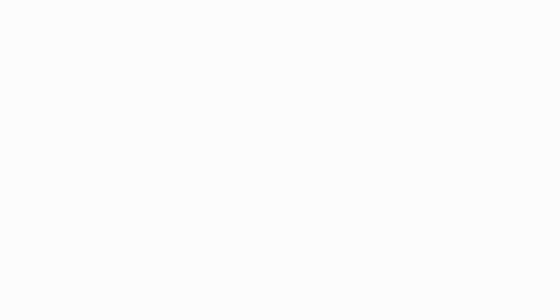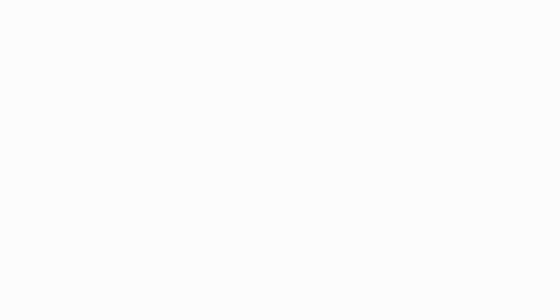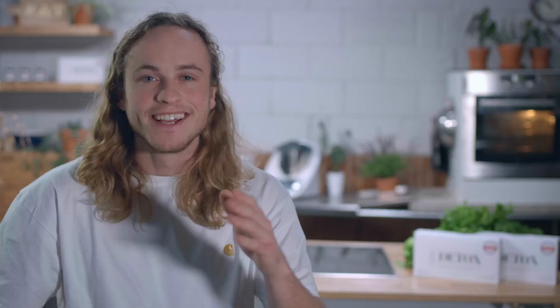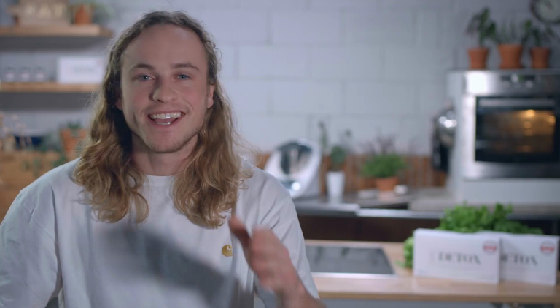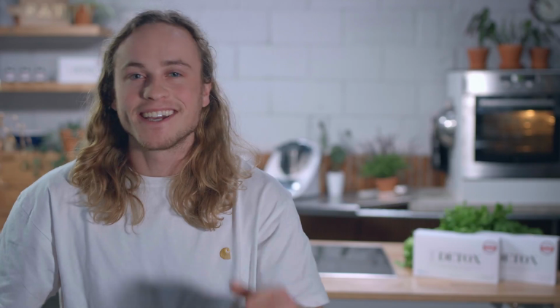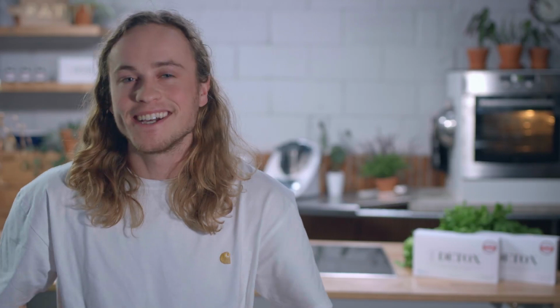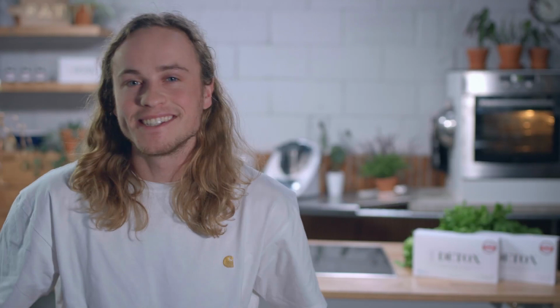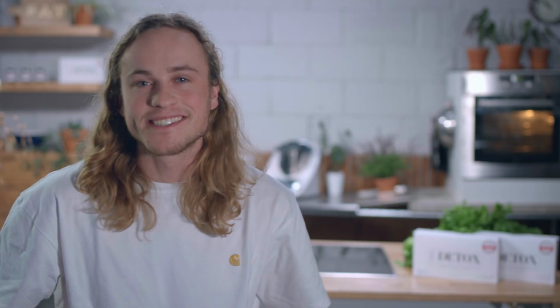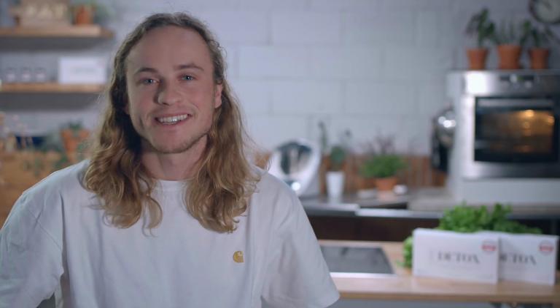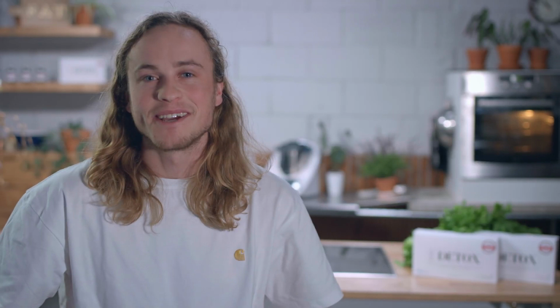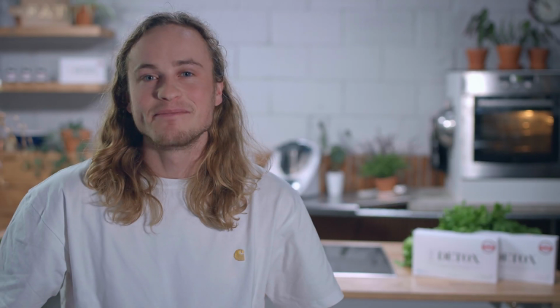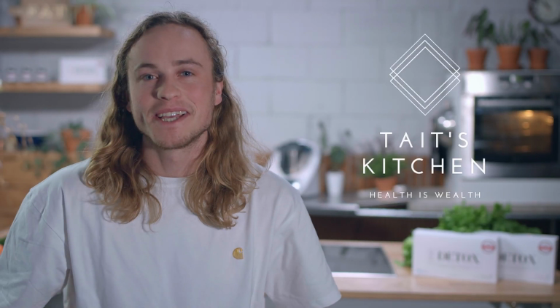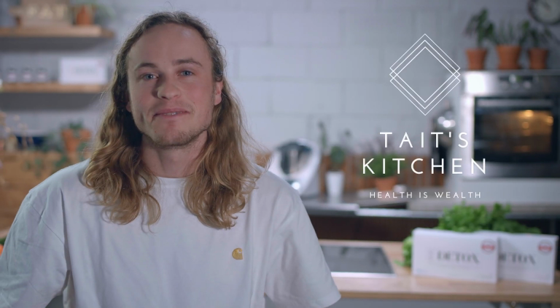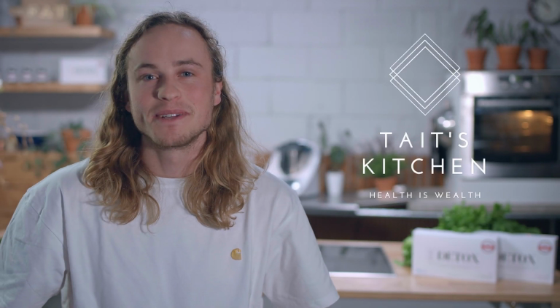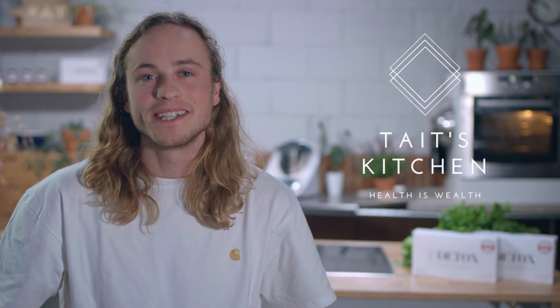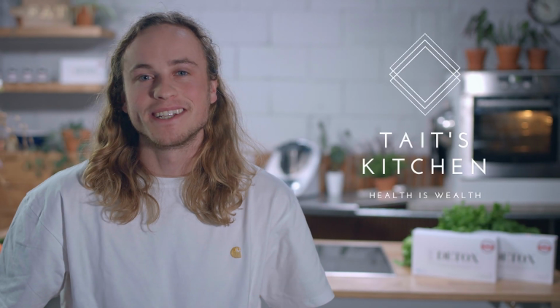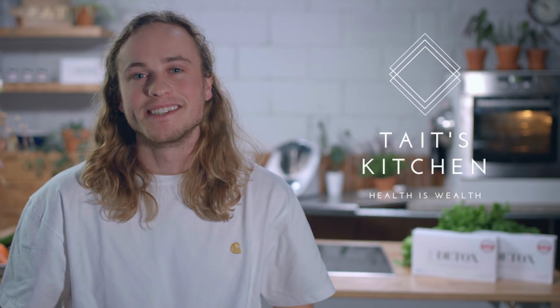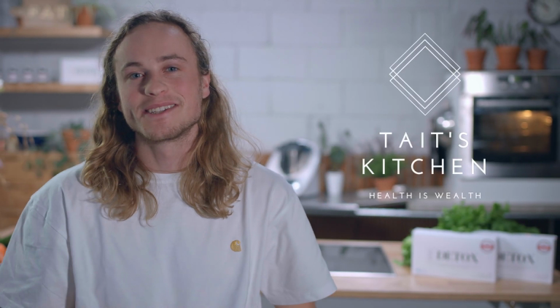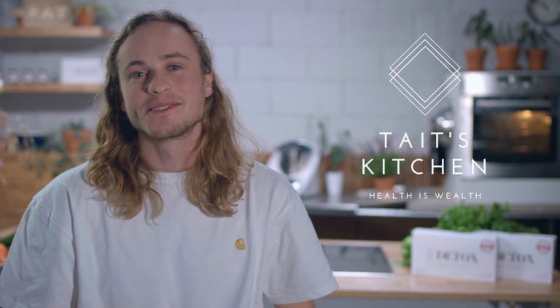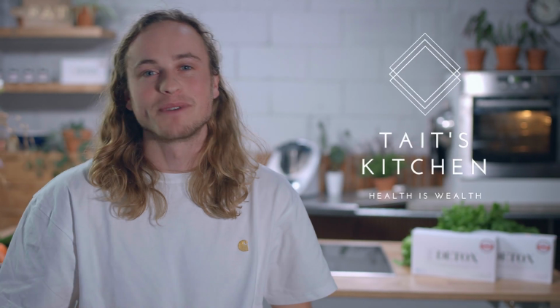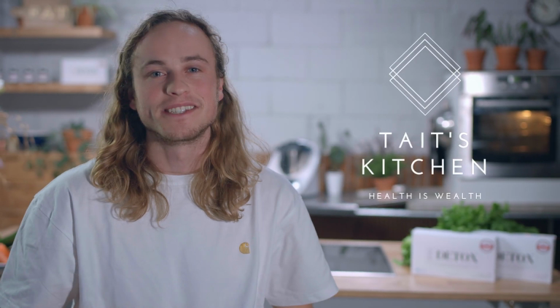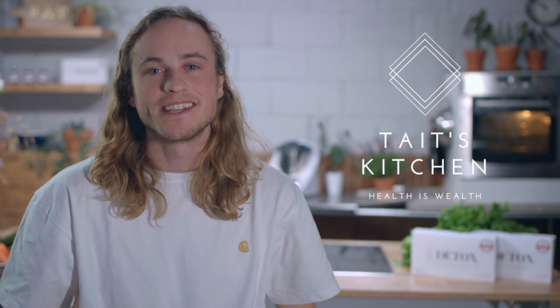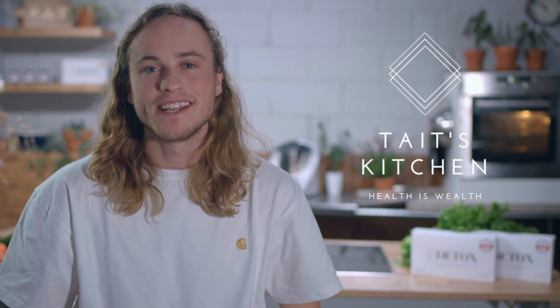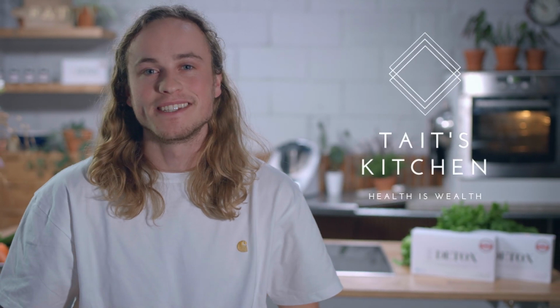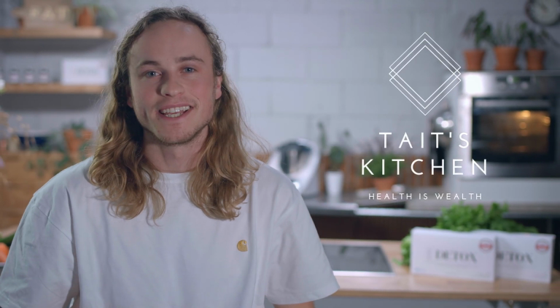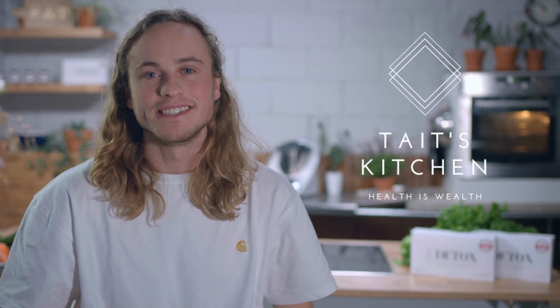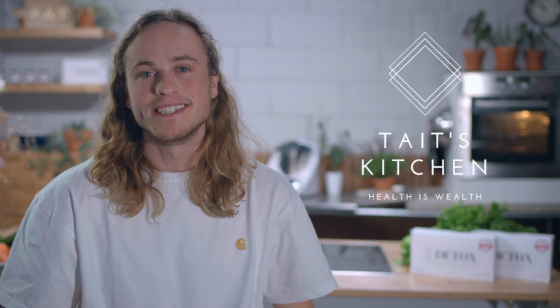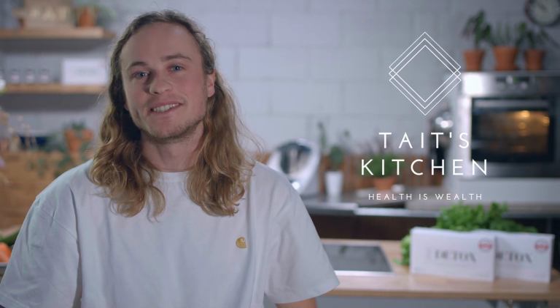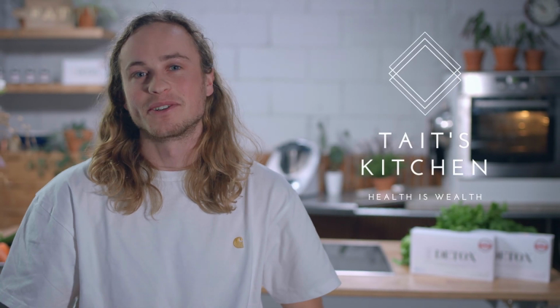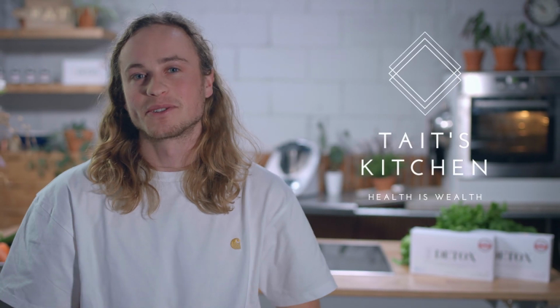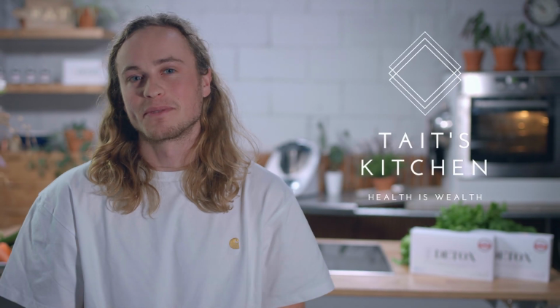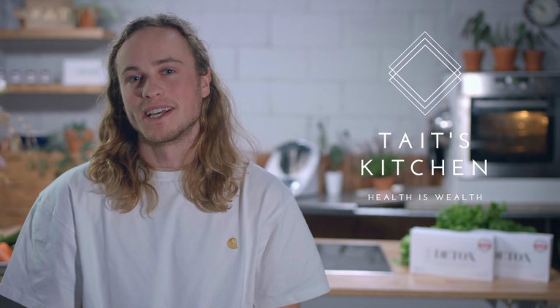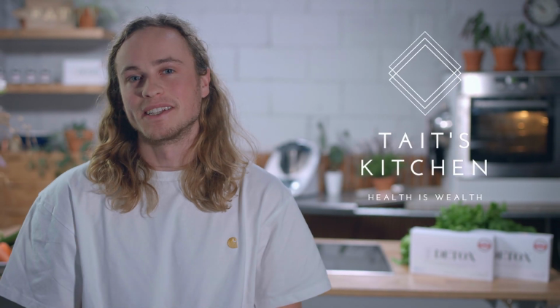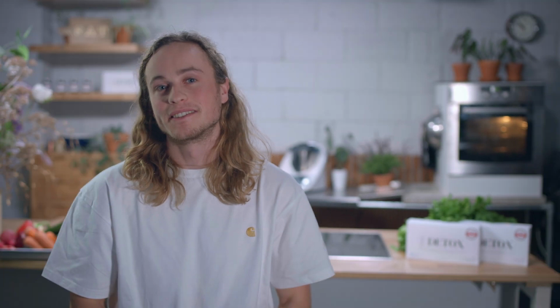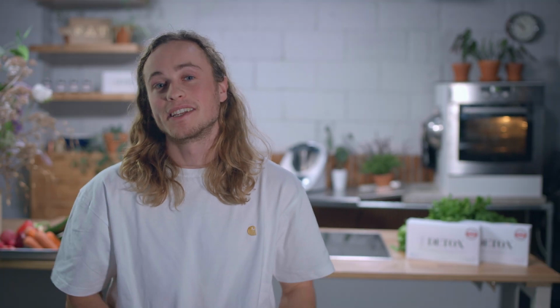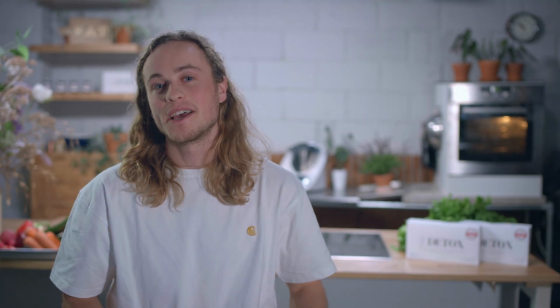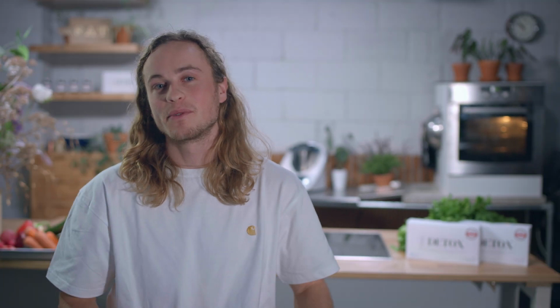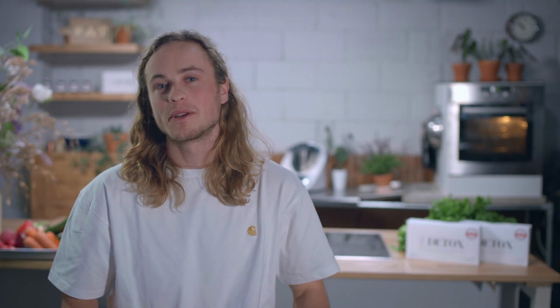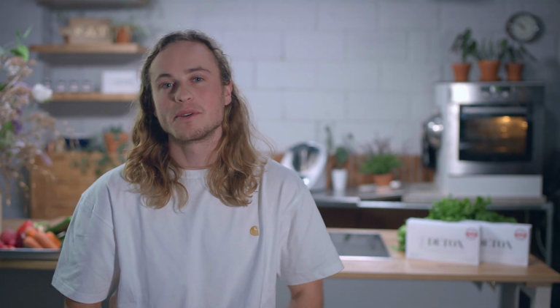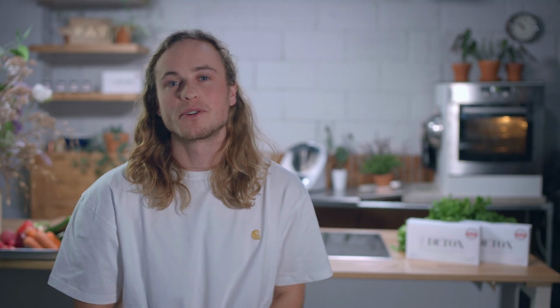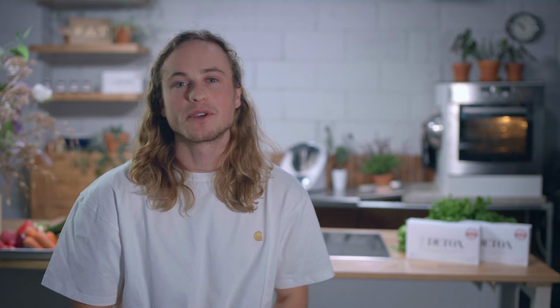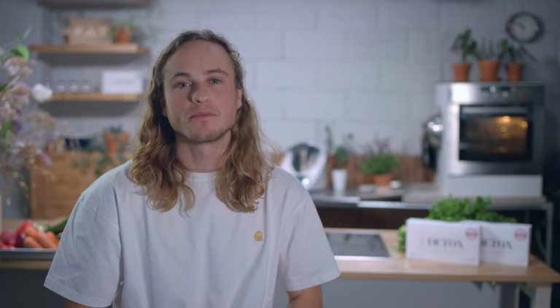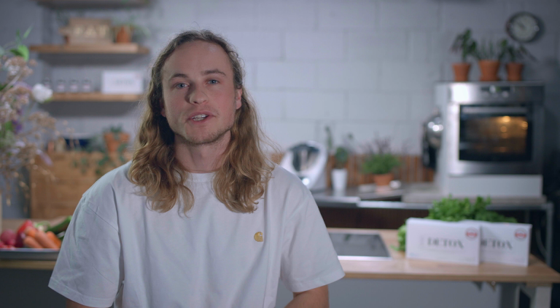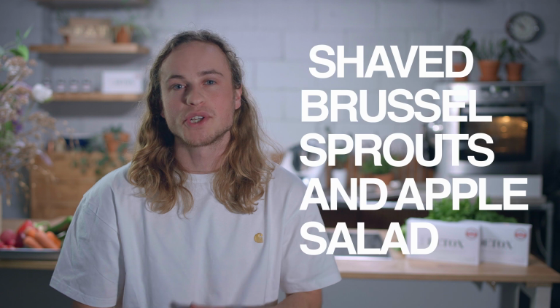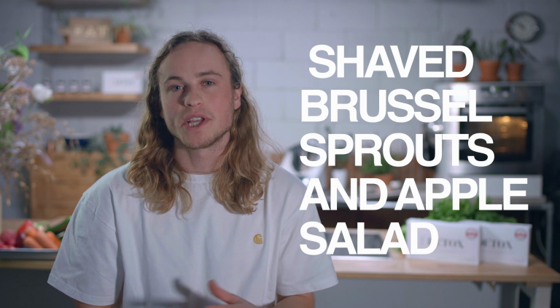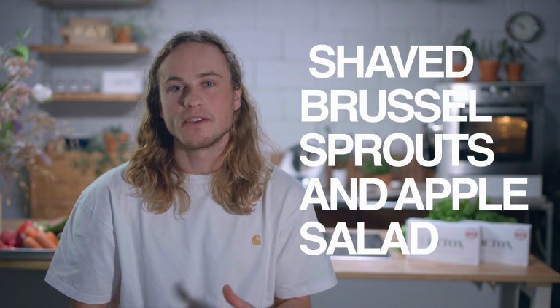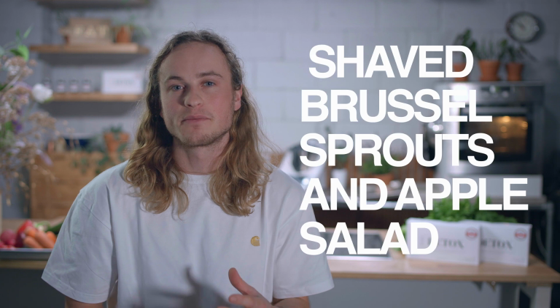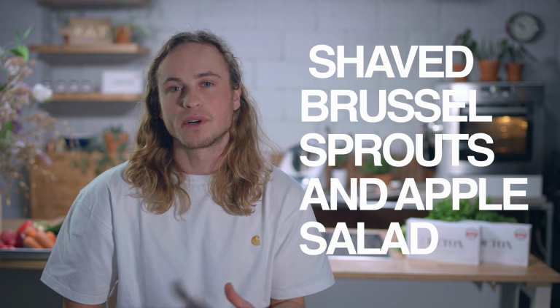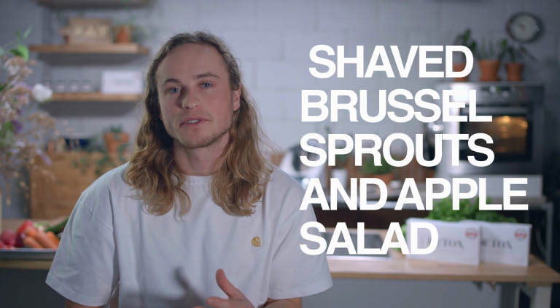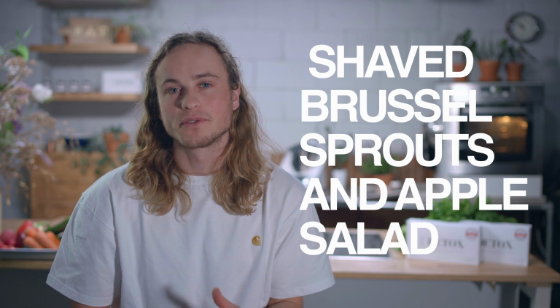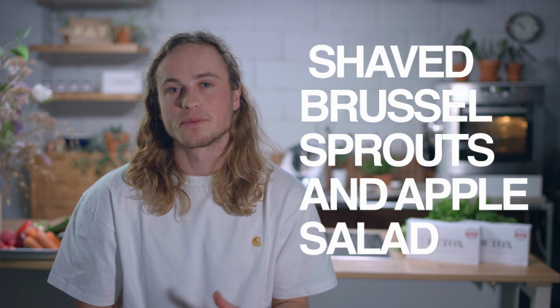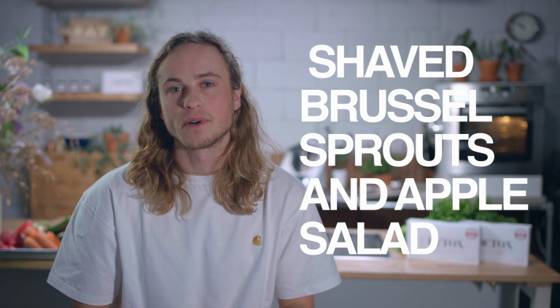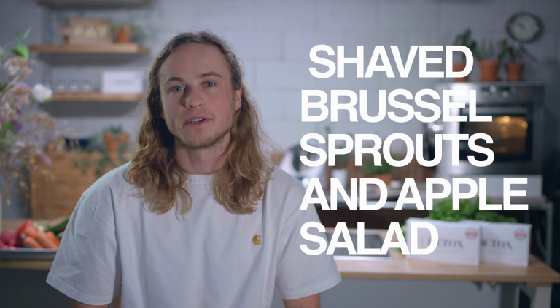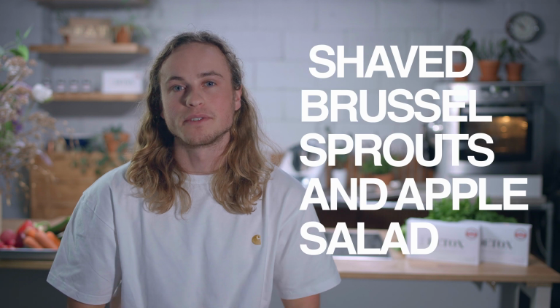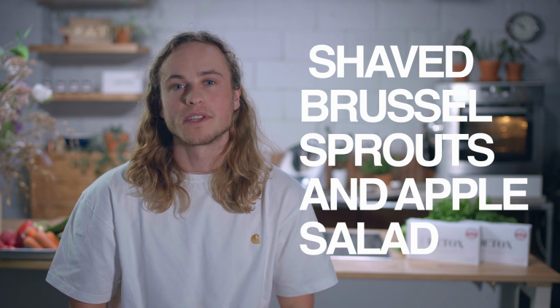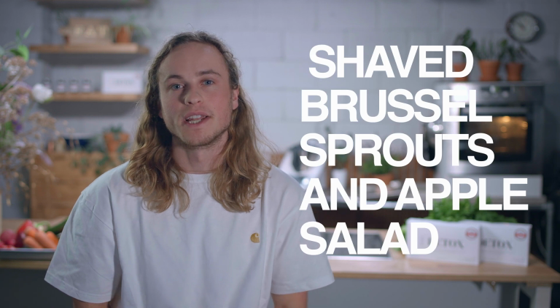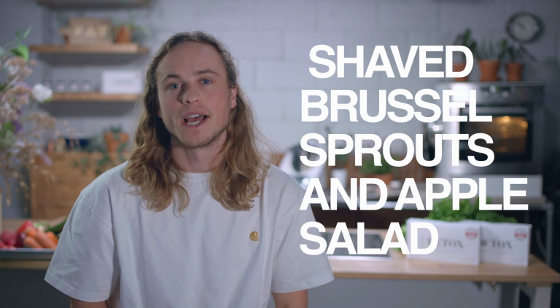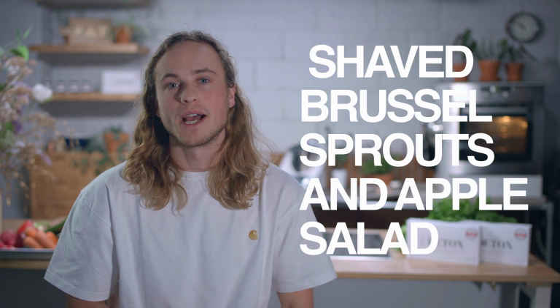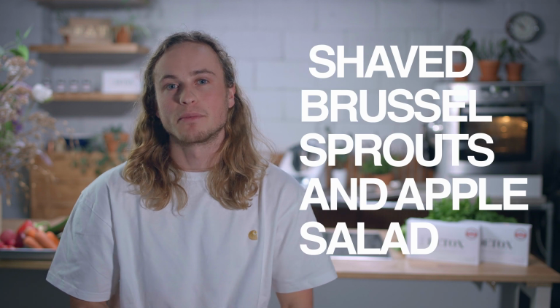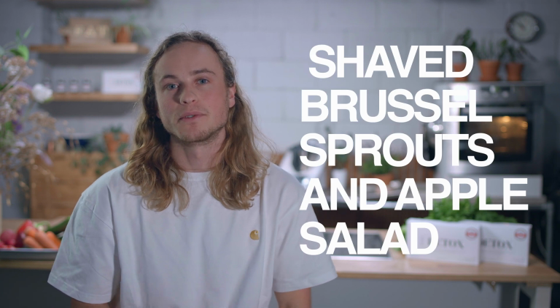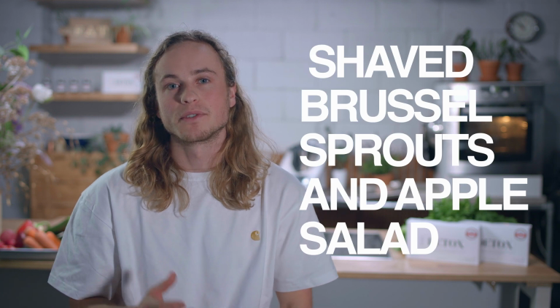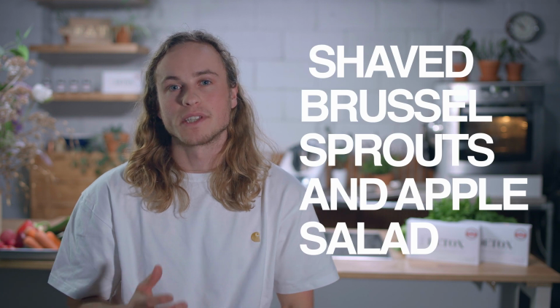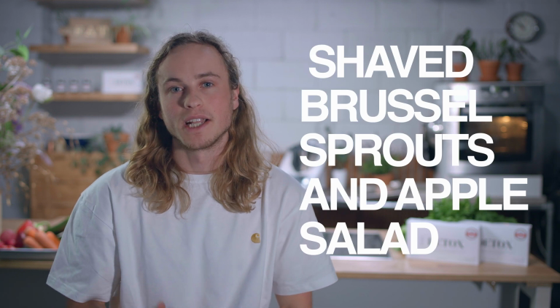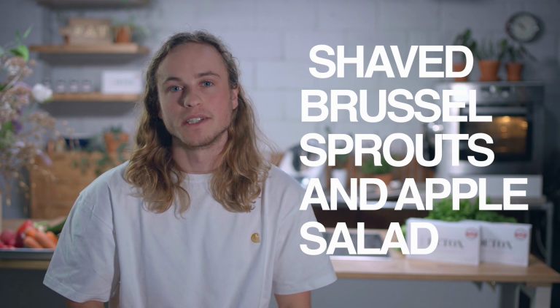Hey guys, I'm Tate Miller and this is my 10 day detox plan. Today we're going to be cooking my shaved Brussels sprouts and apple salad.